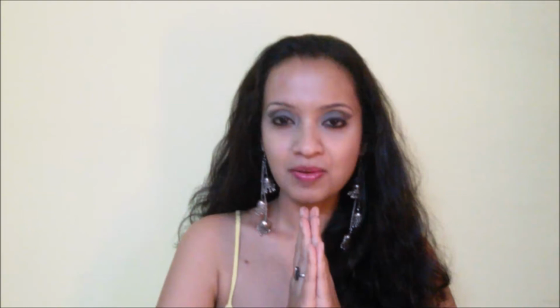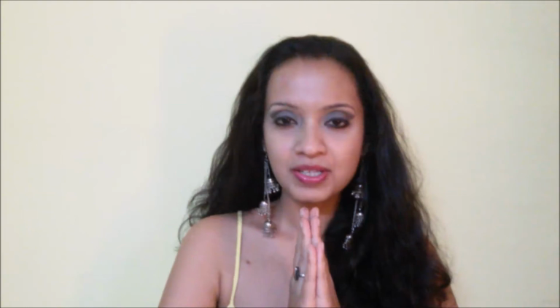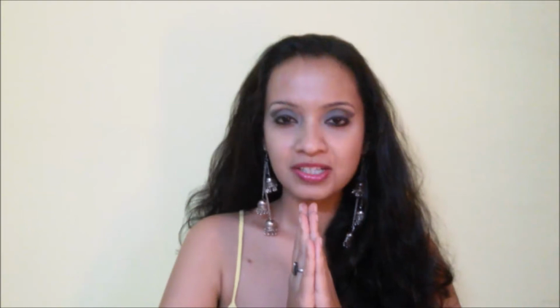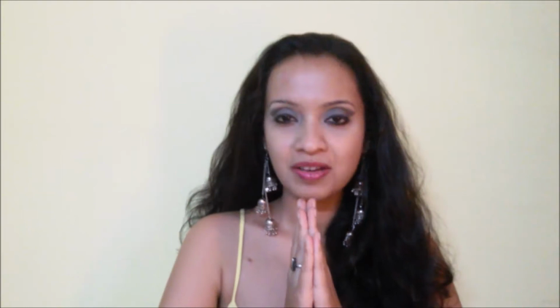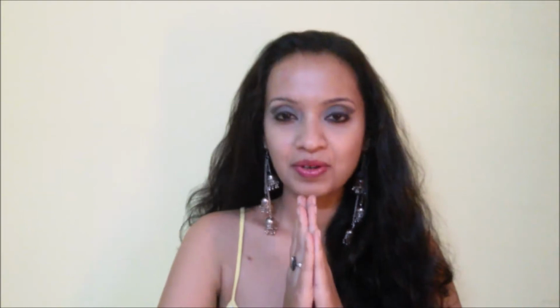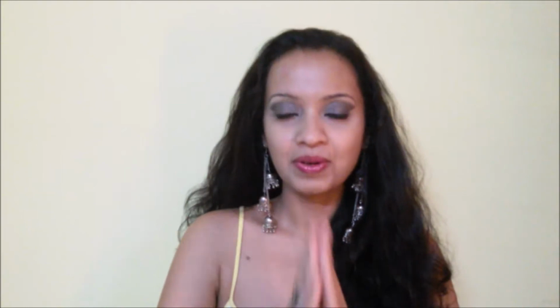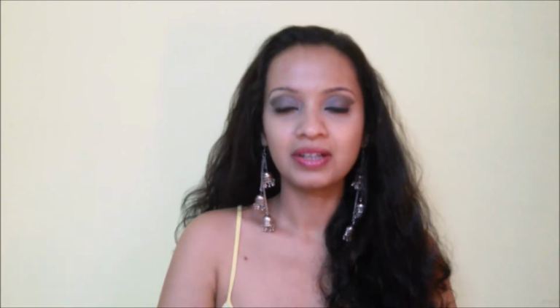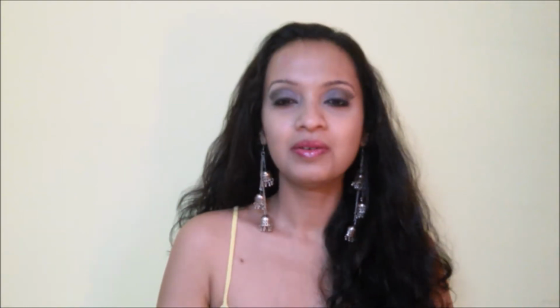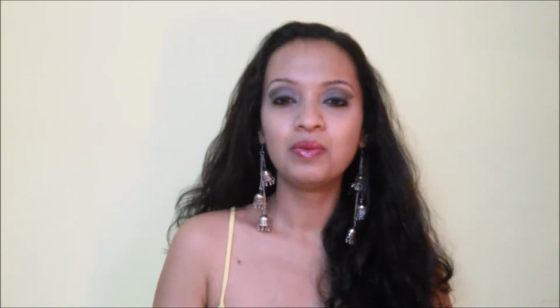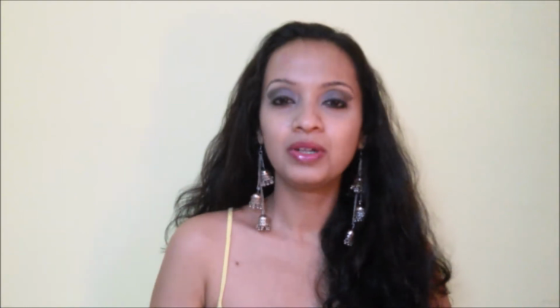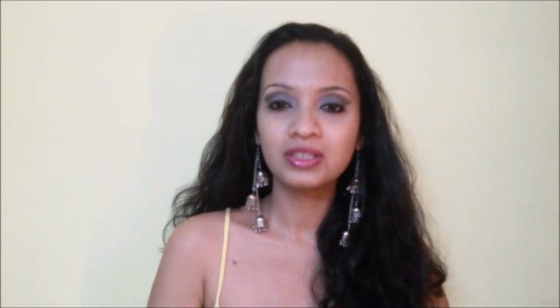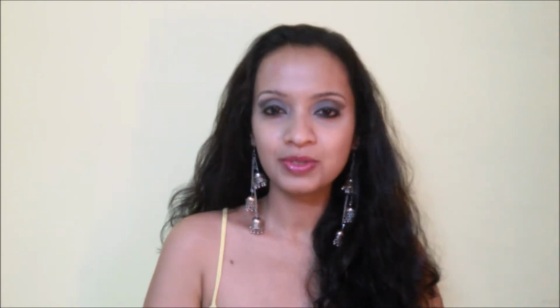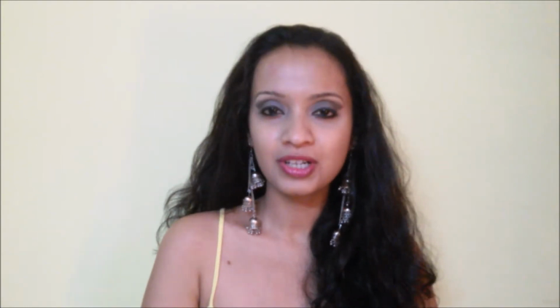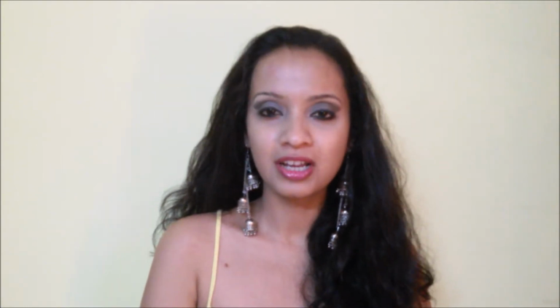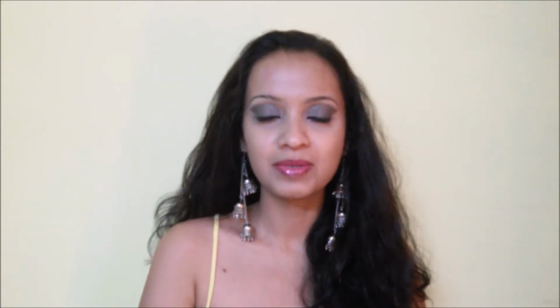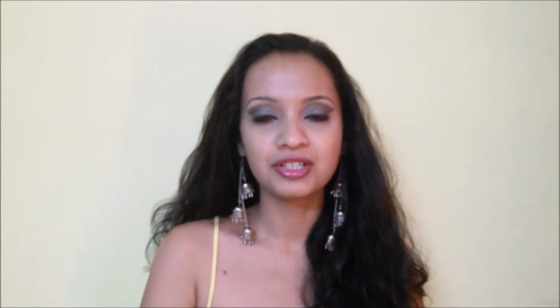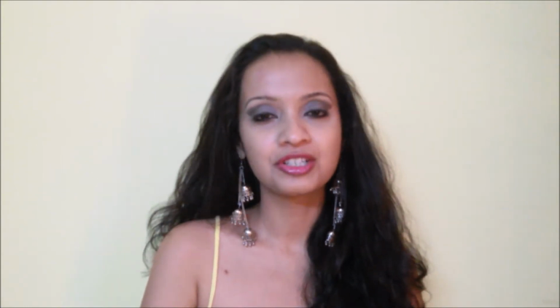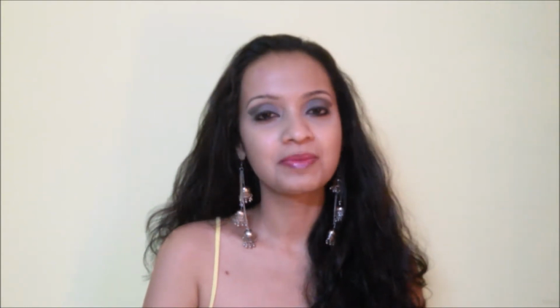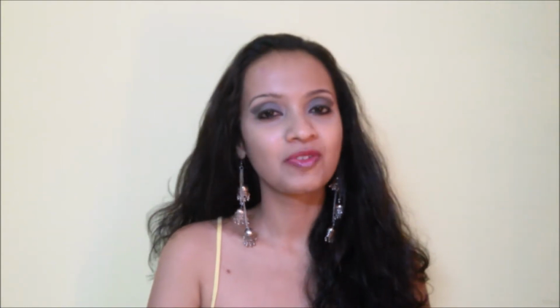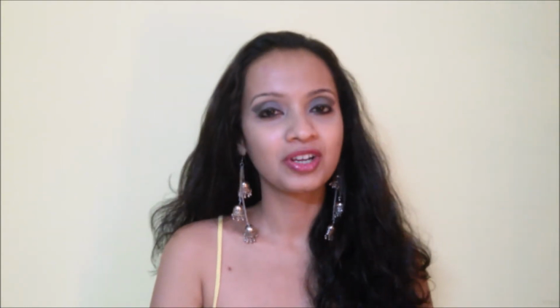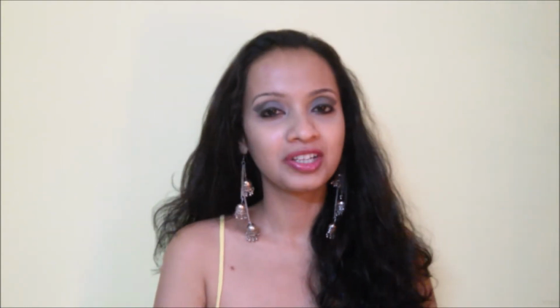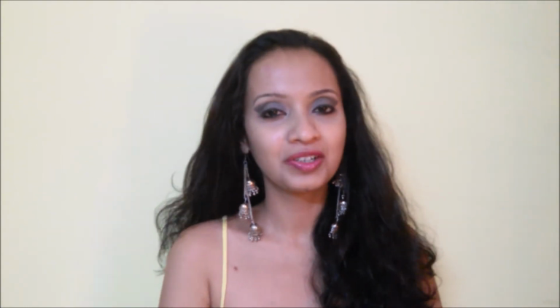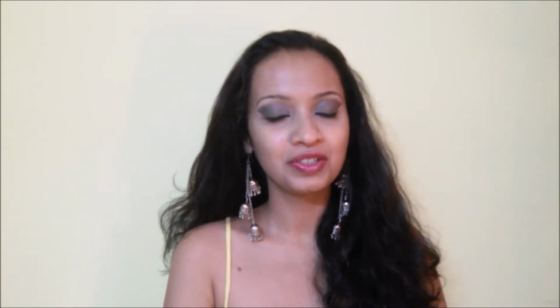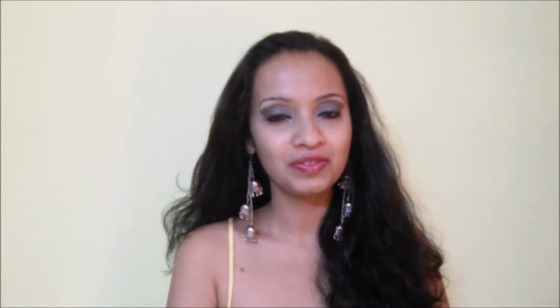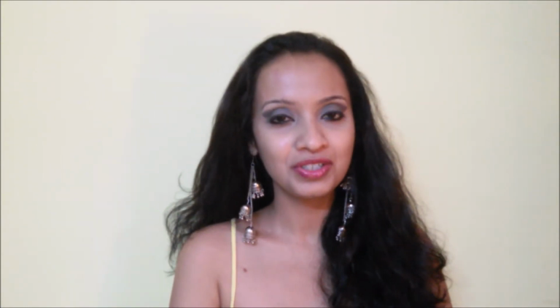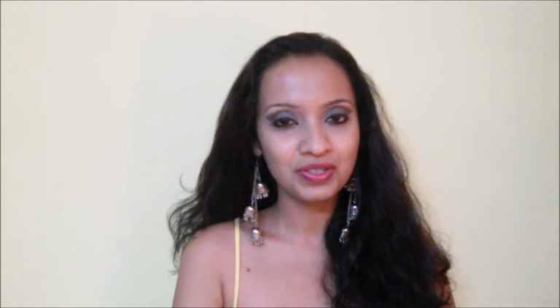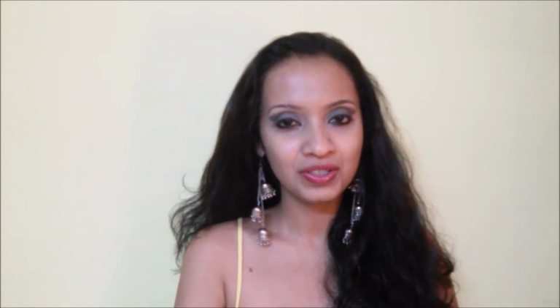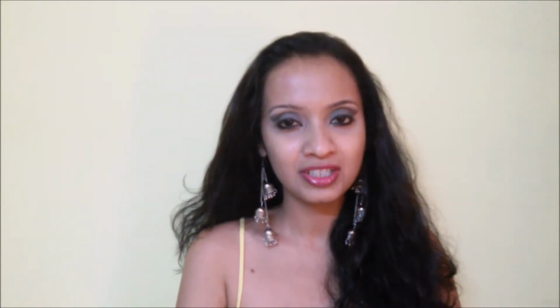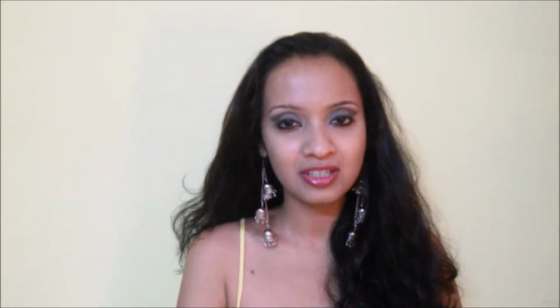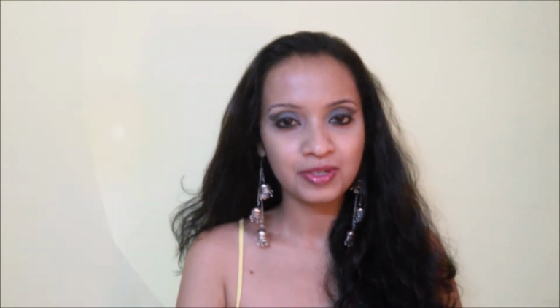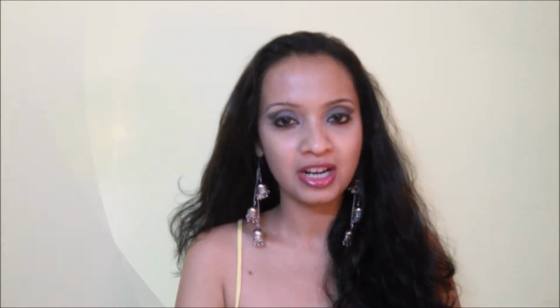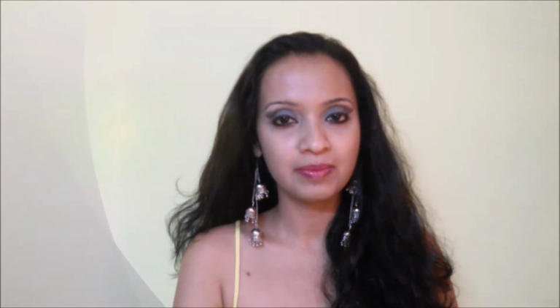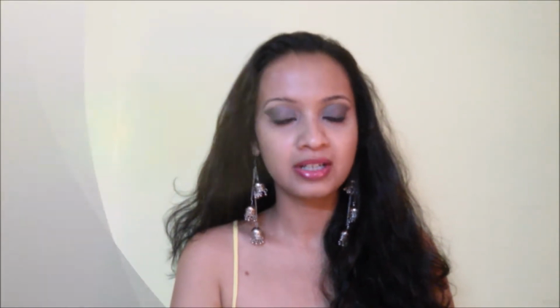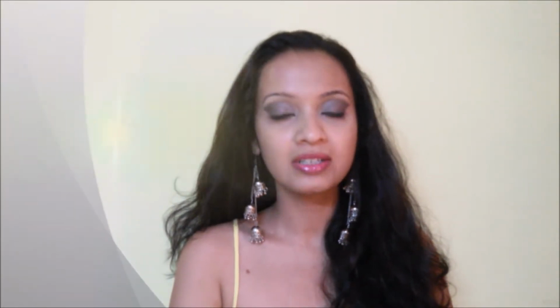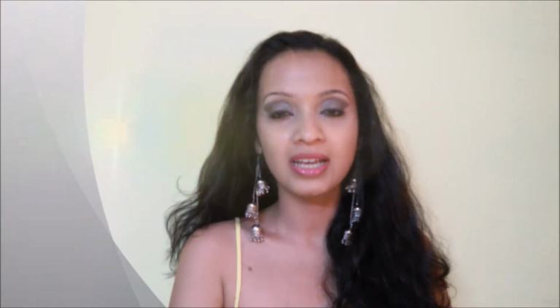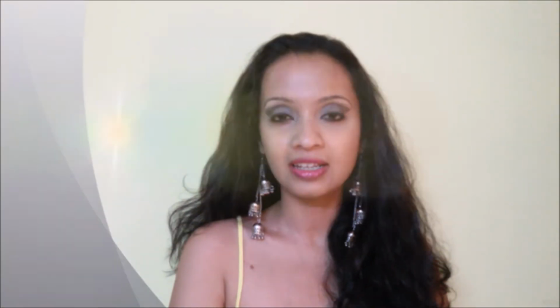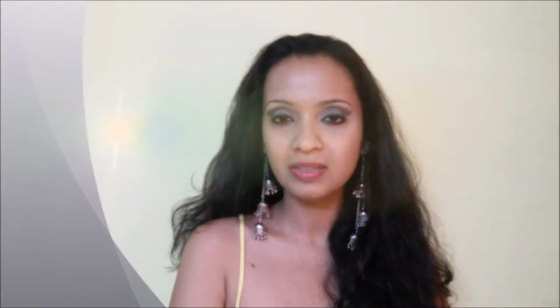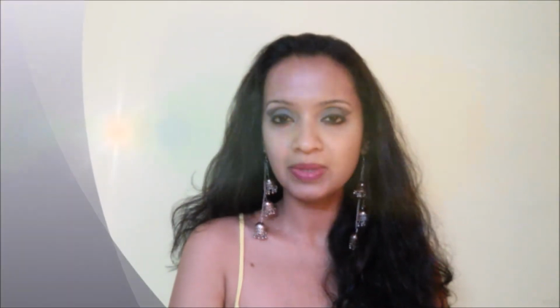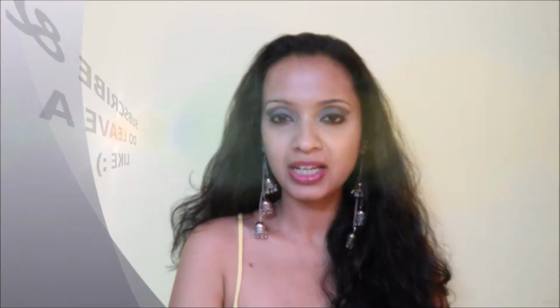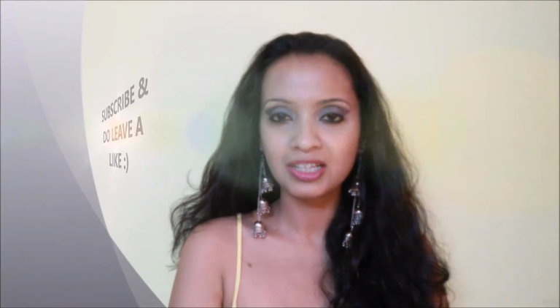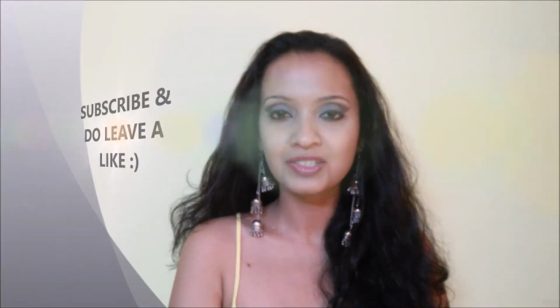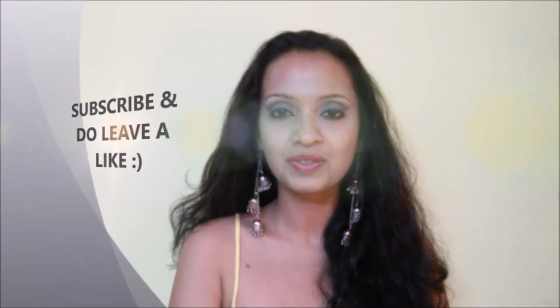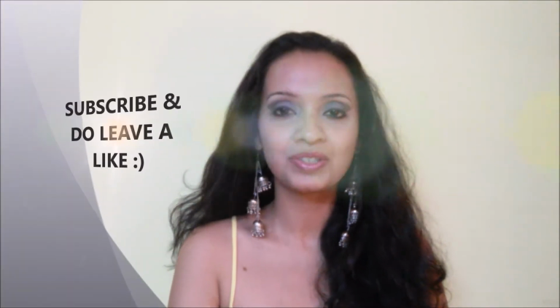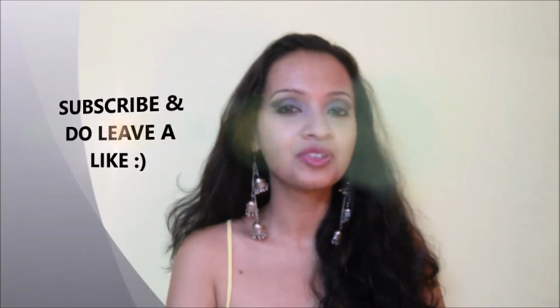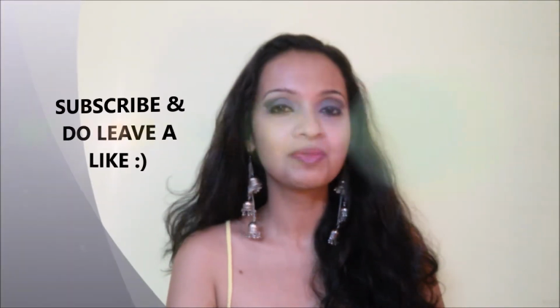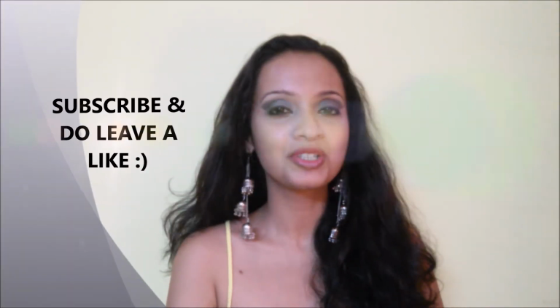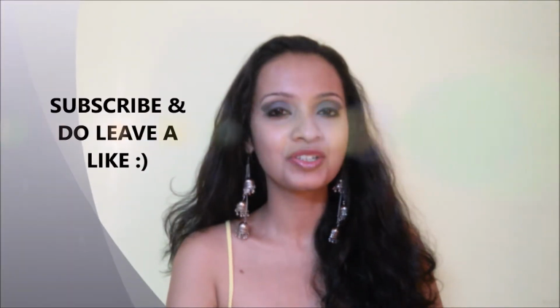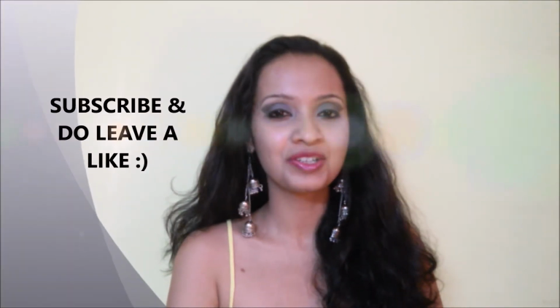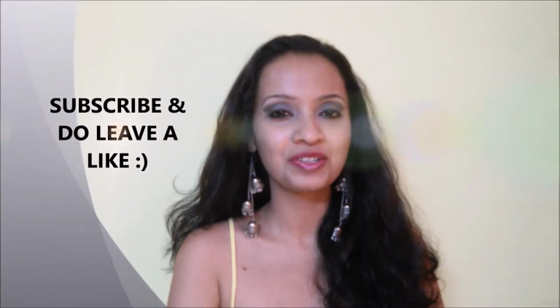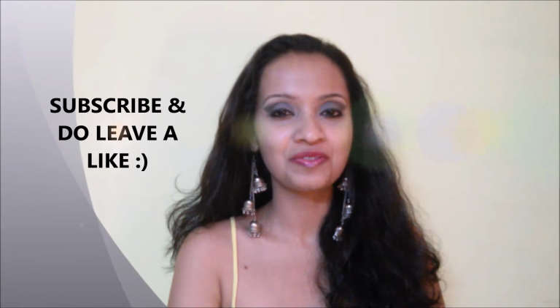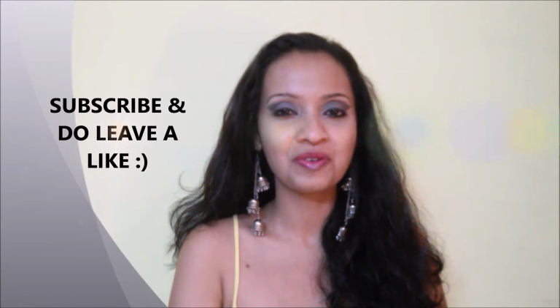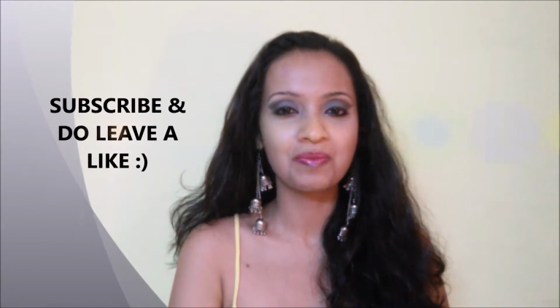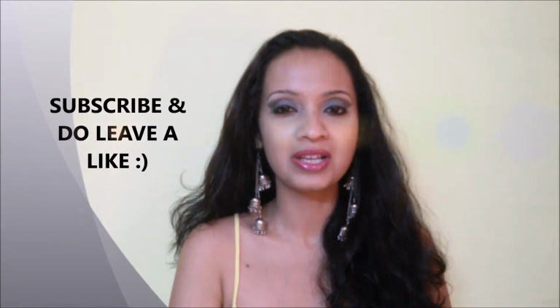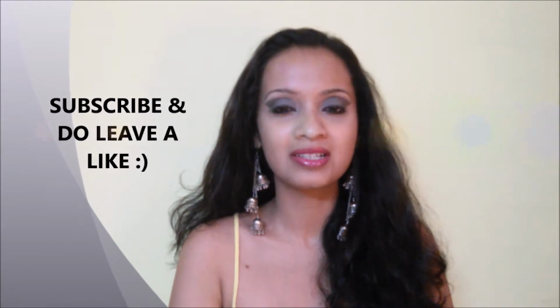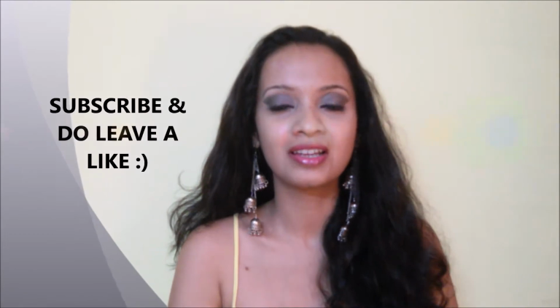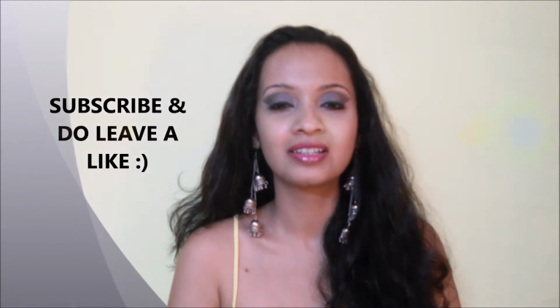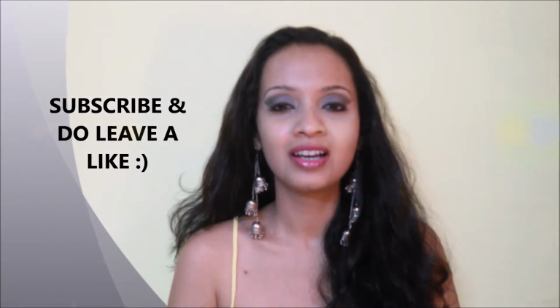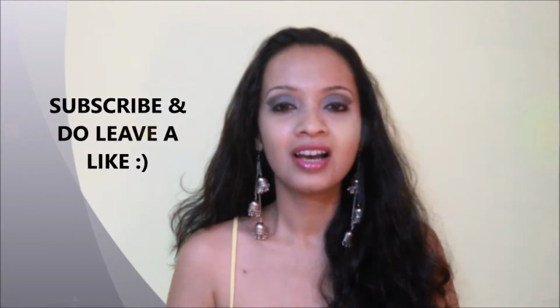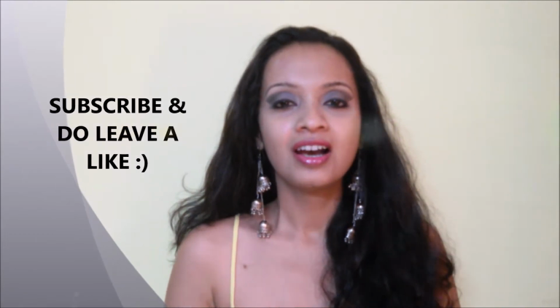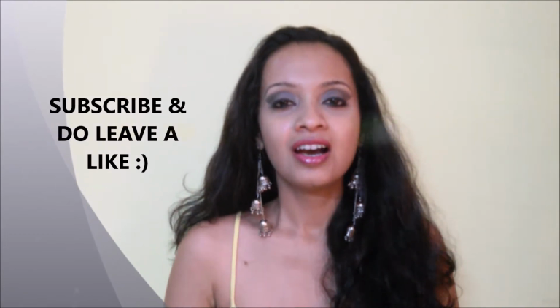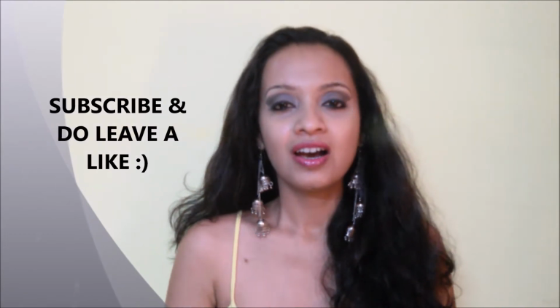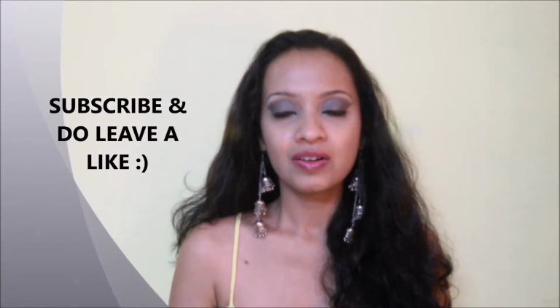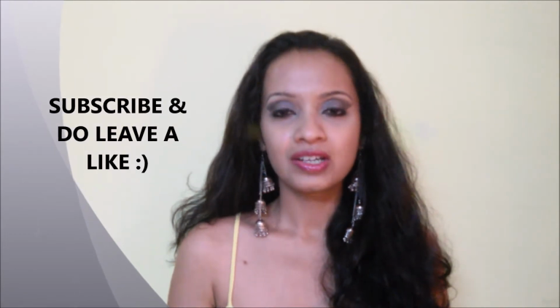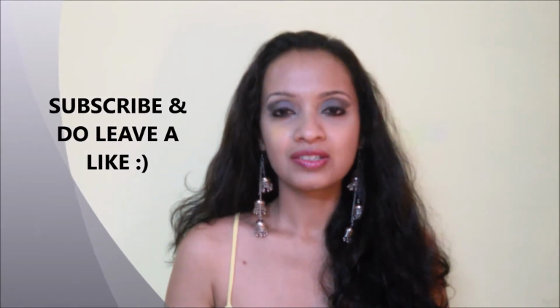Good morning everyone. Welcome to Nyan Mentions. Before getting into the video, do hit the subscribe button and the bell icon so that you don't miss anything from my side.